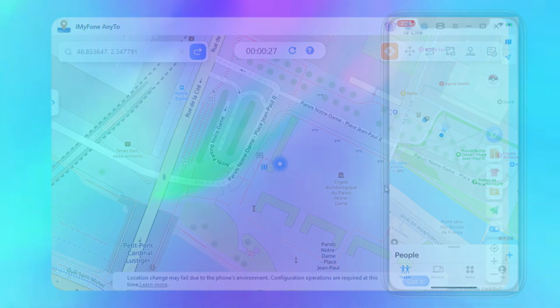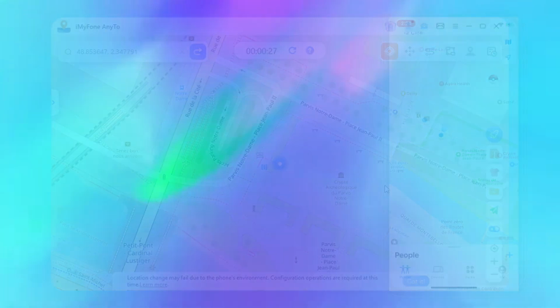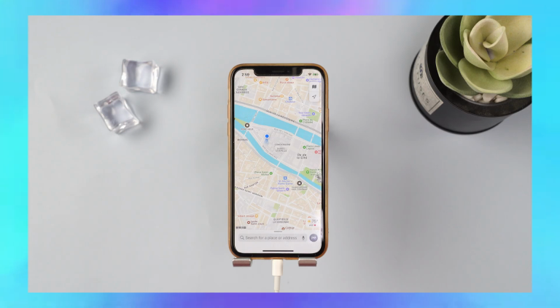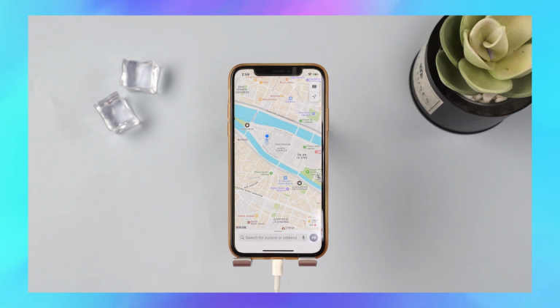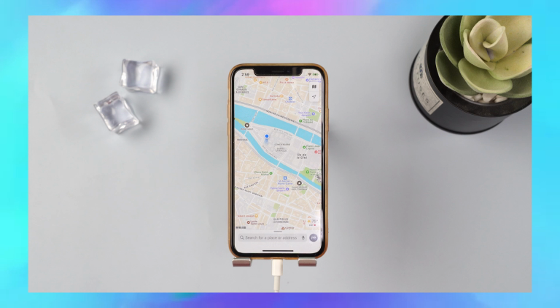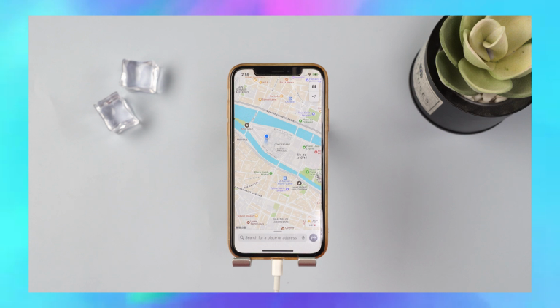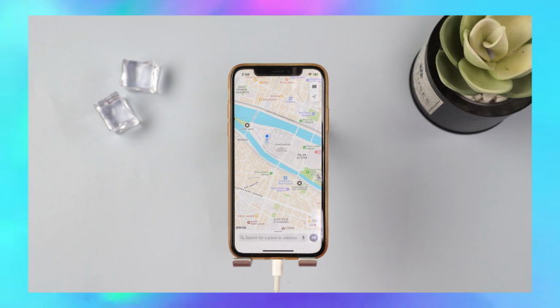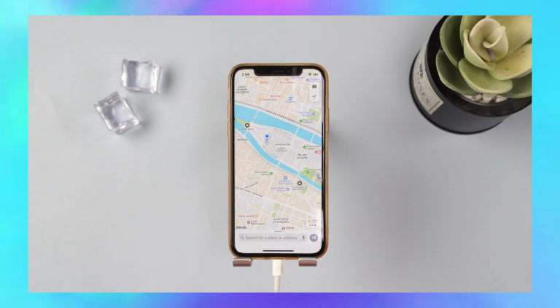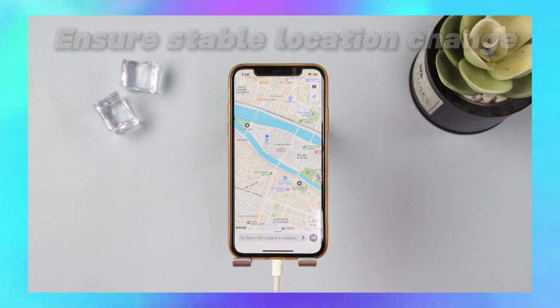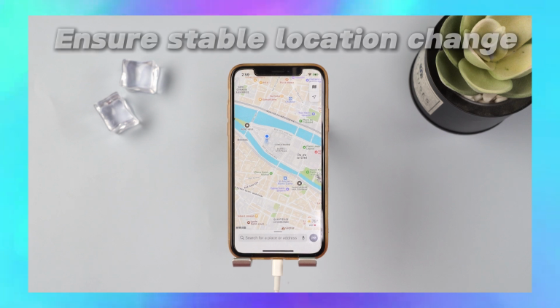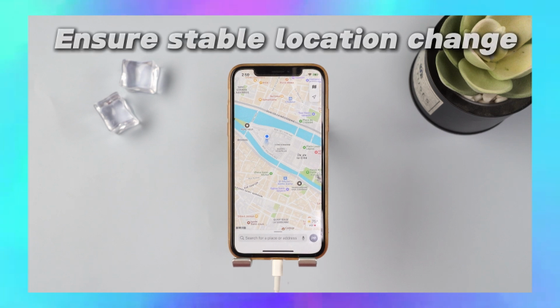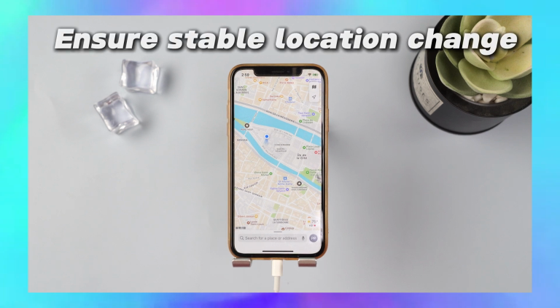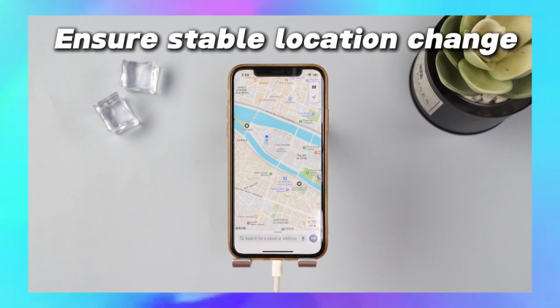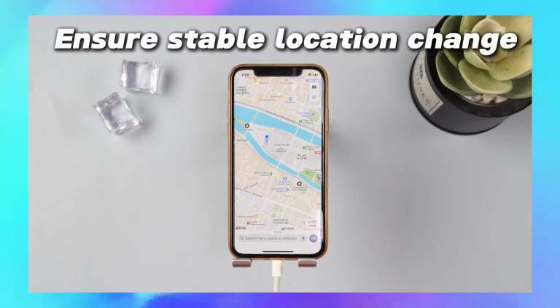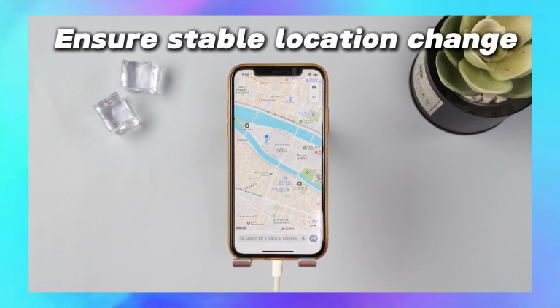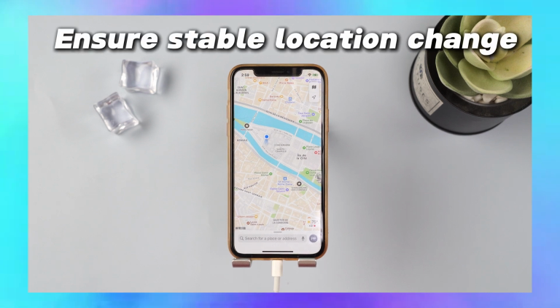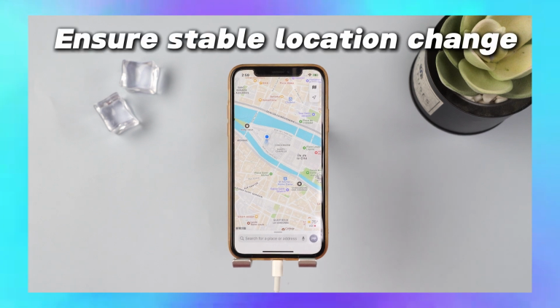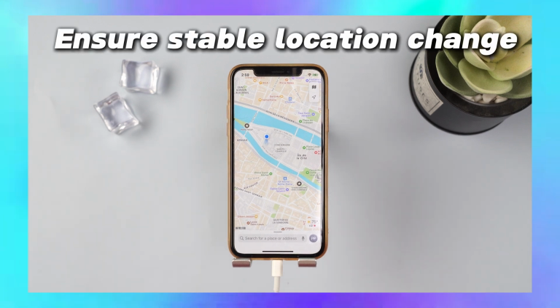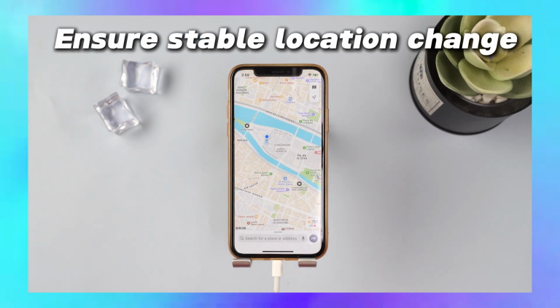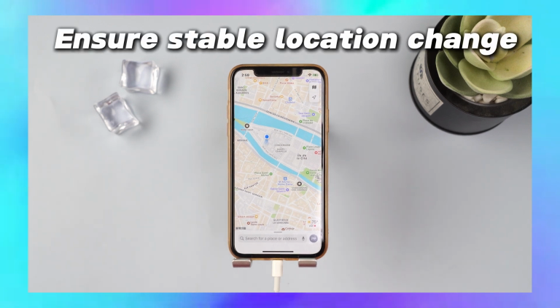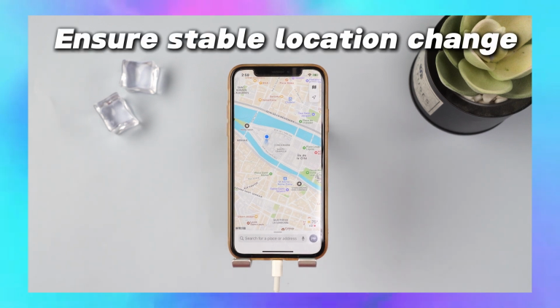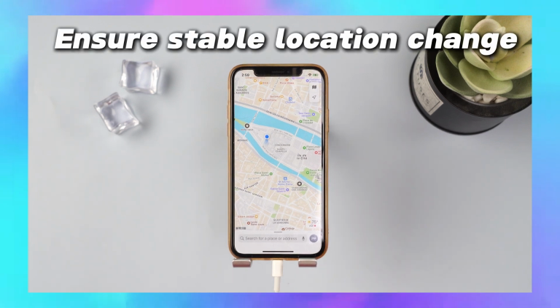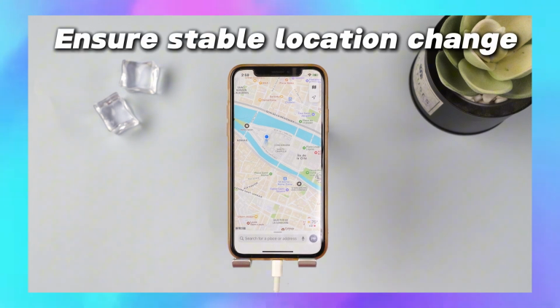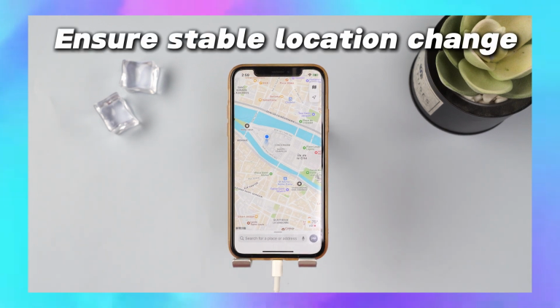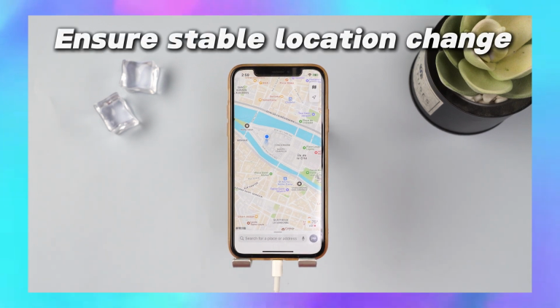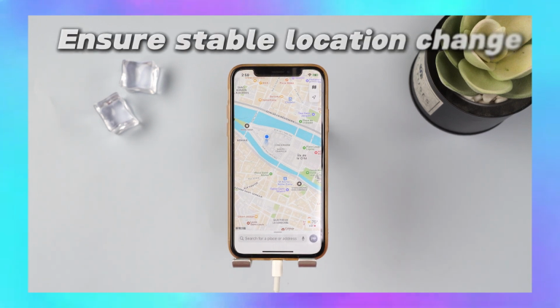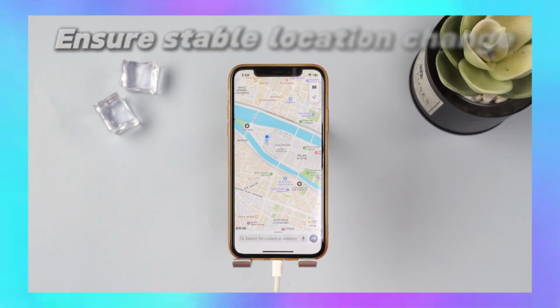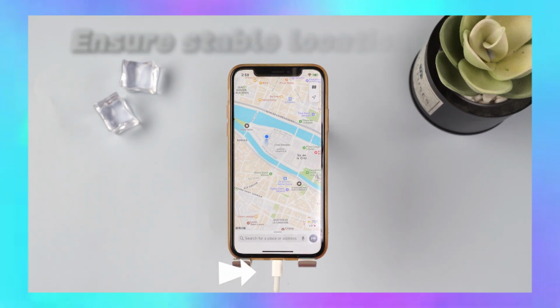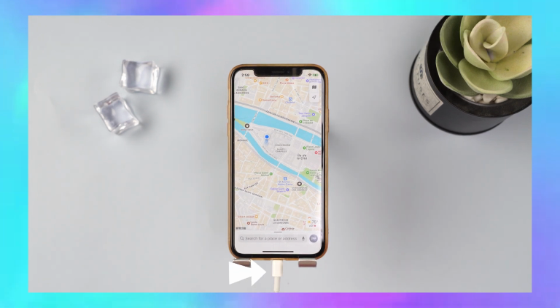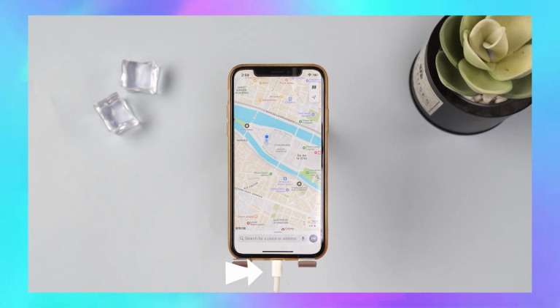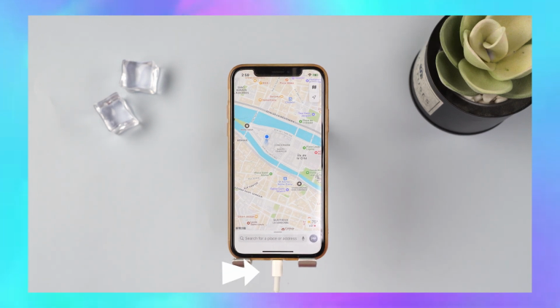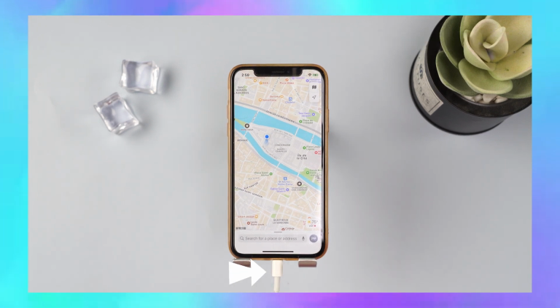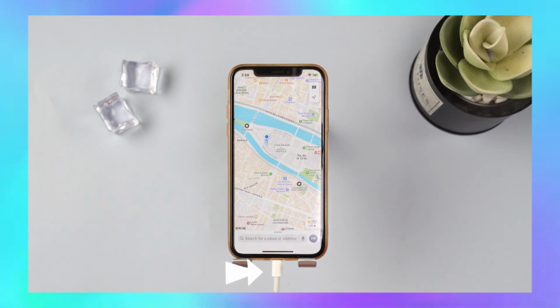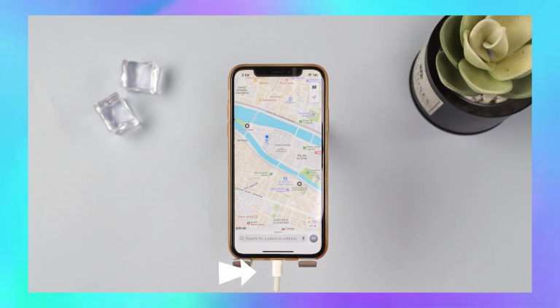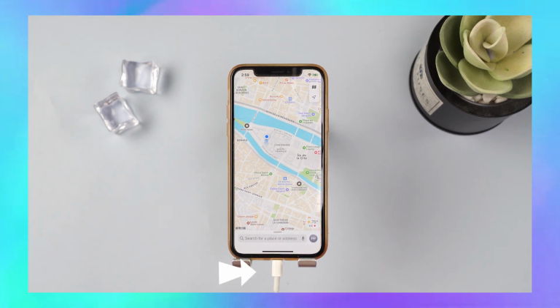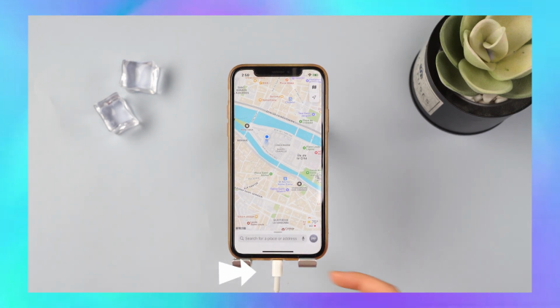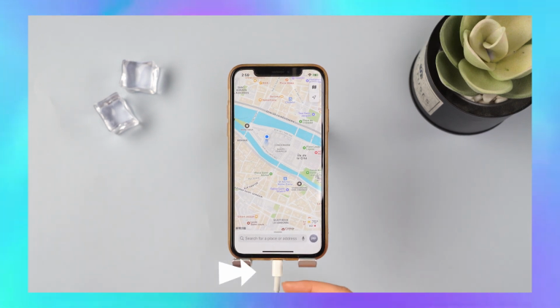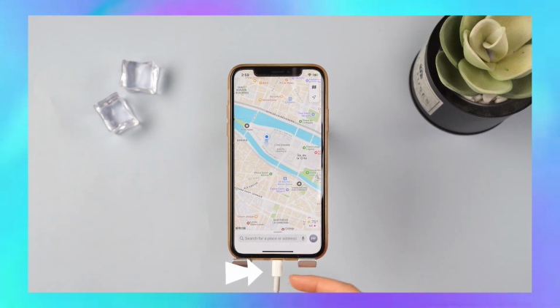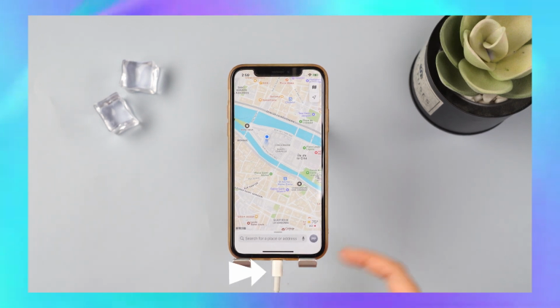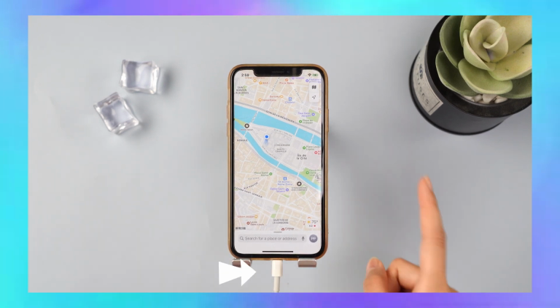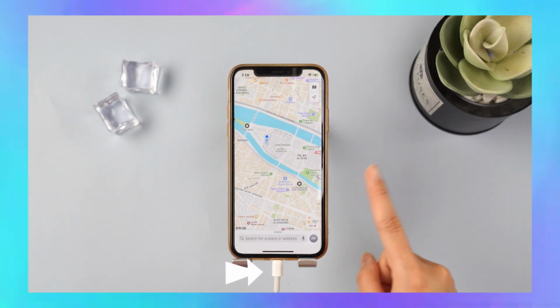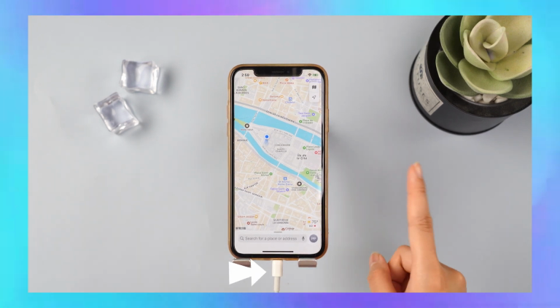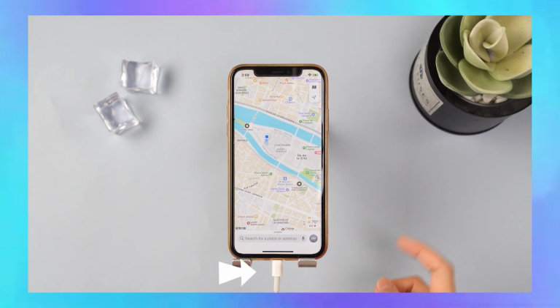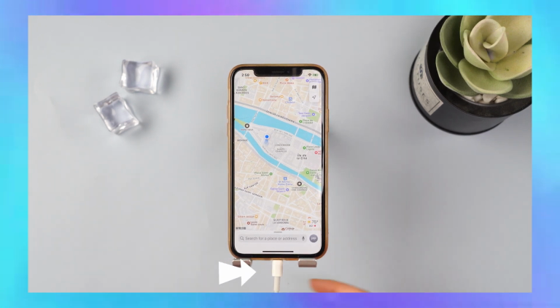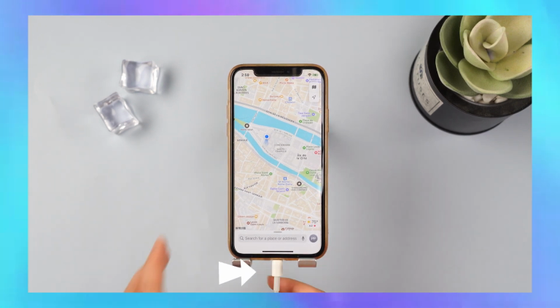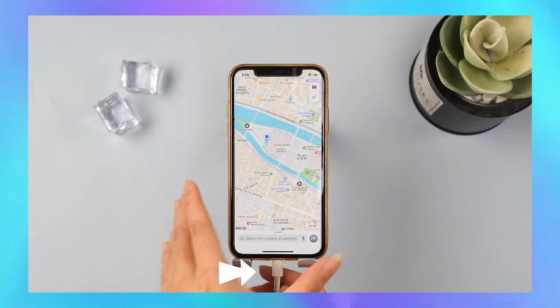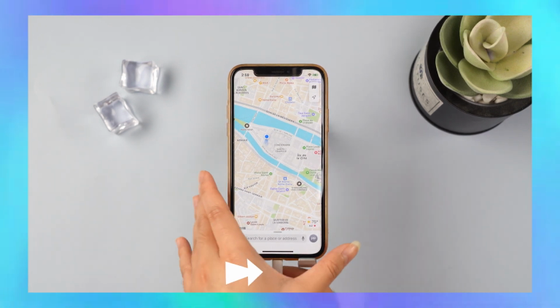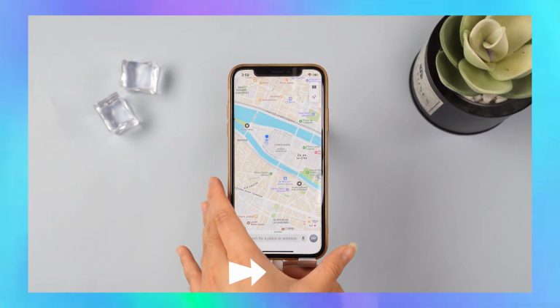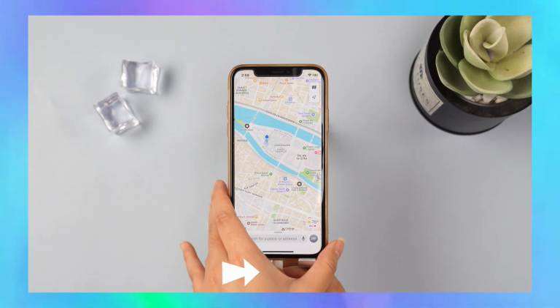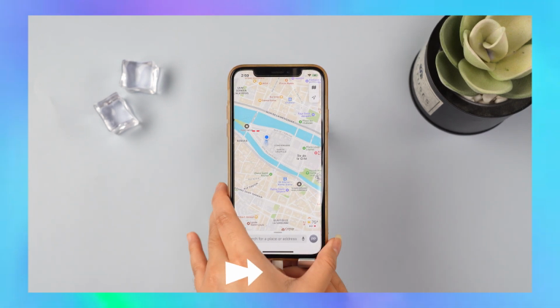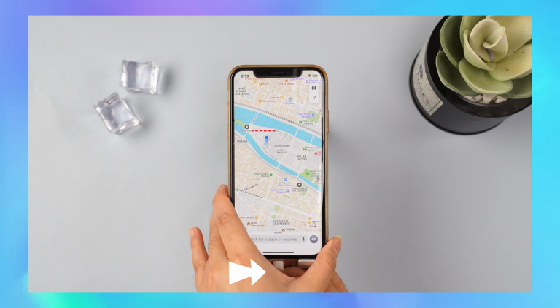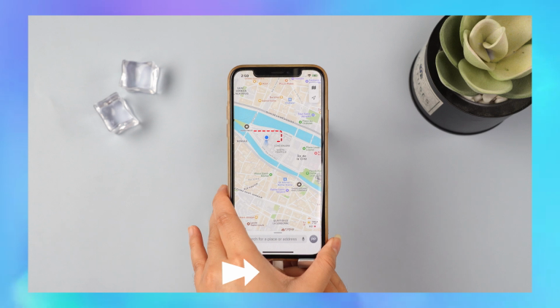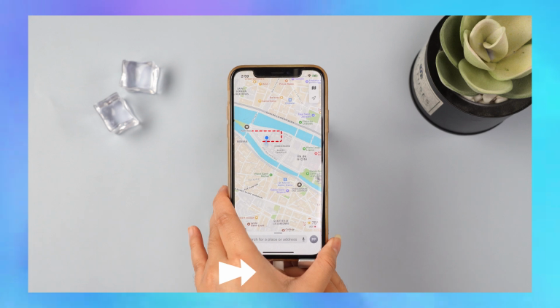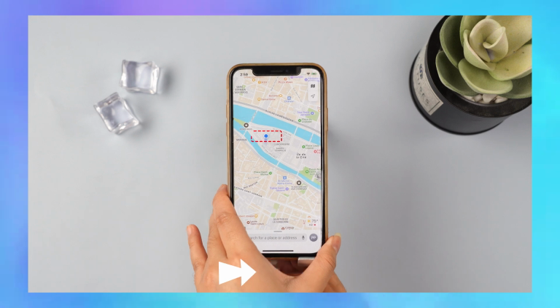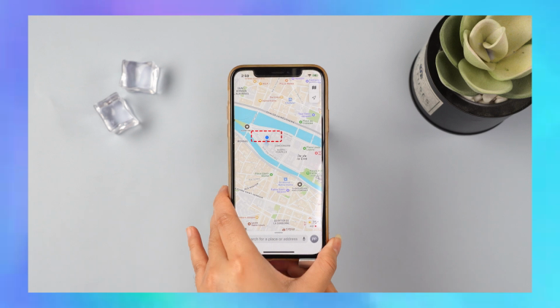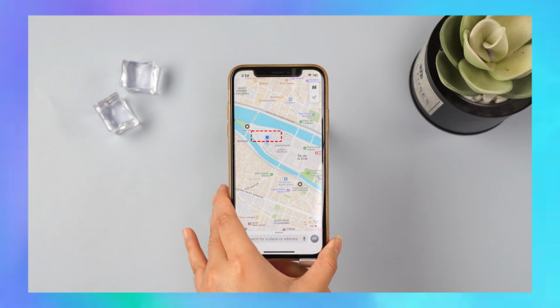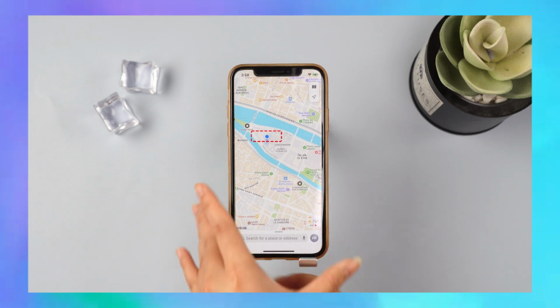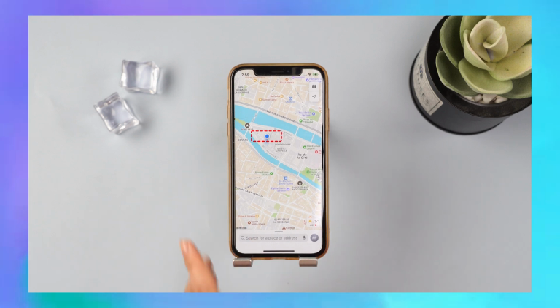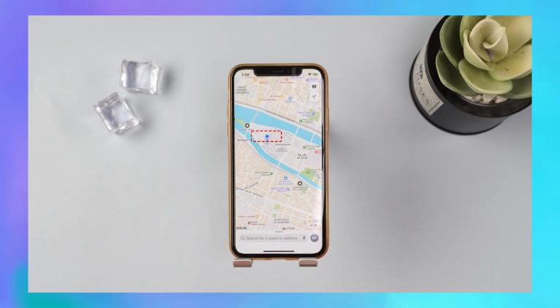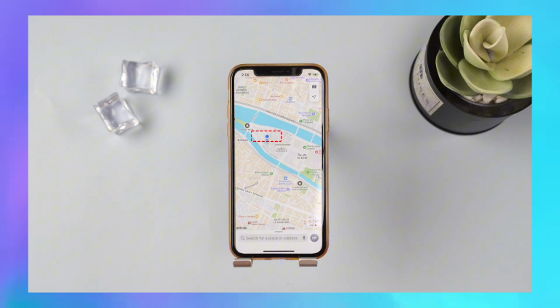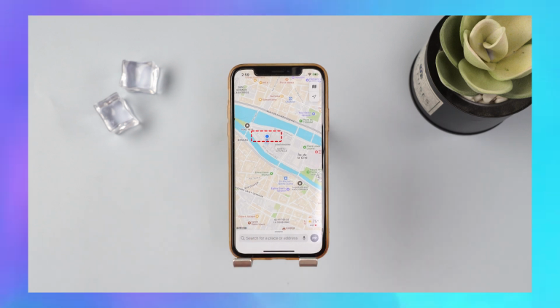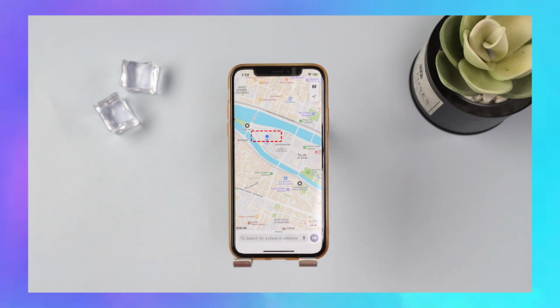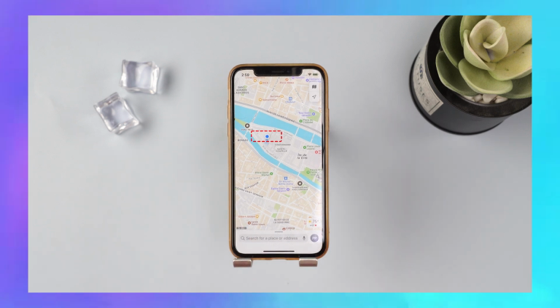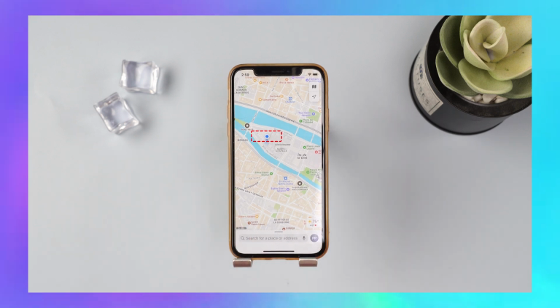To ensure stable location changes, Any2 lets you hold your location for a set period, so you don't need to worry about suddenly losing it.